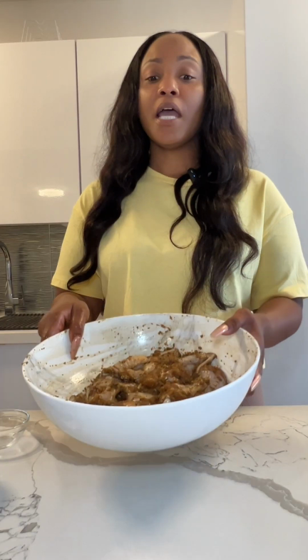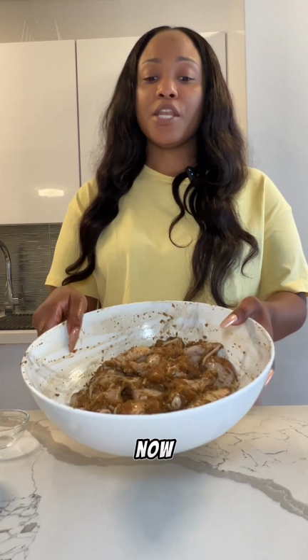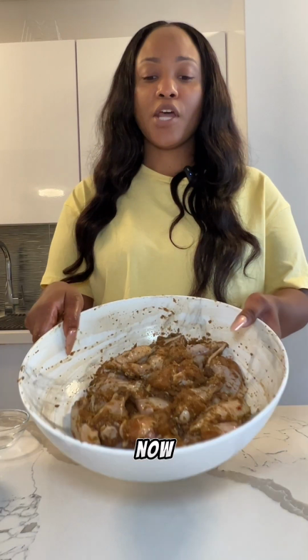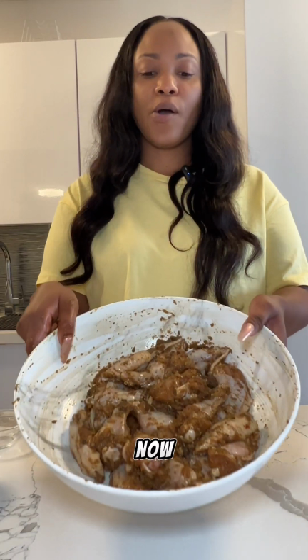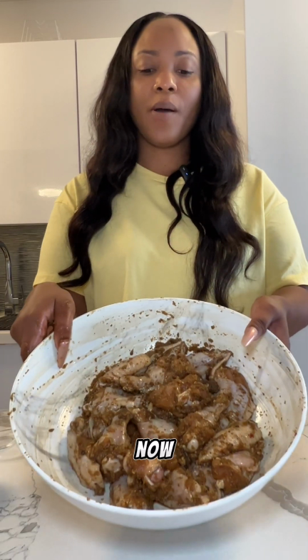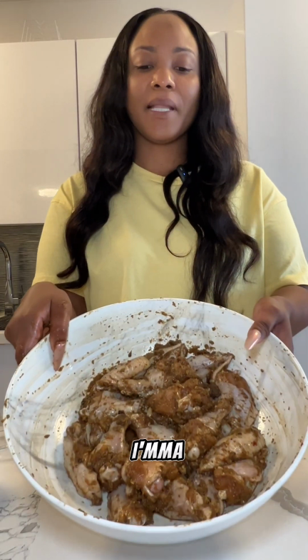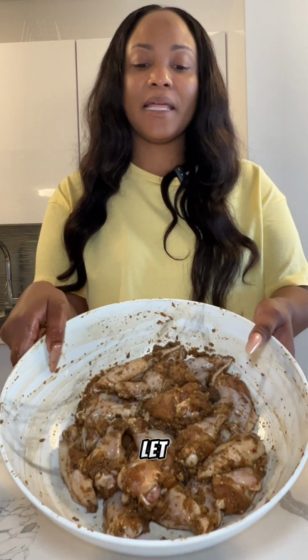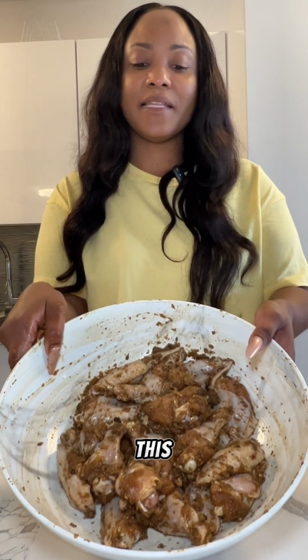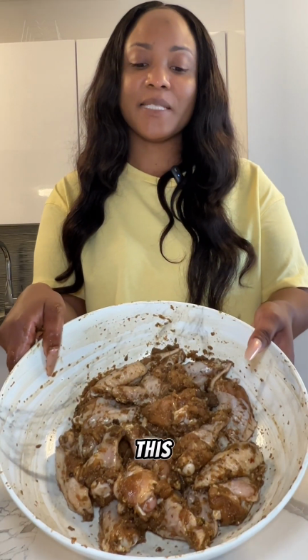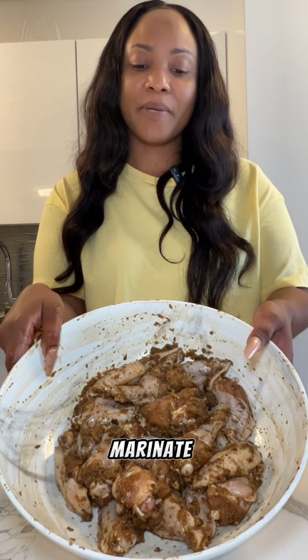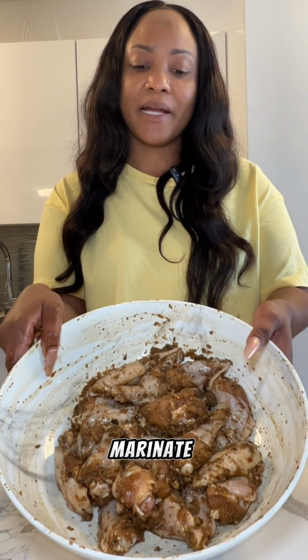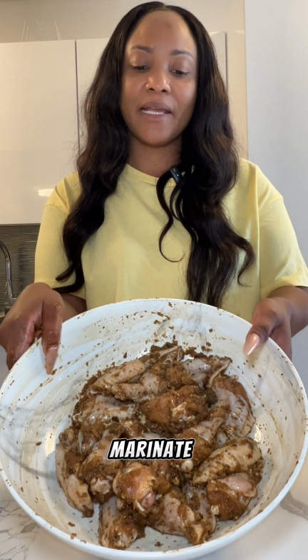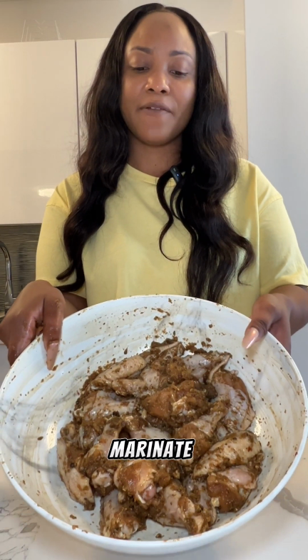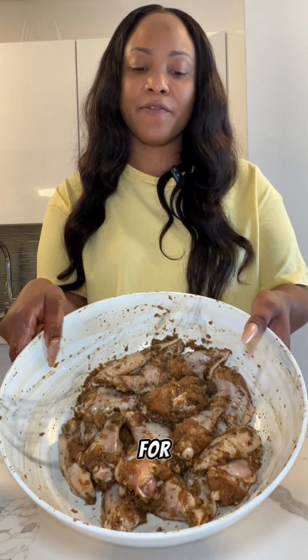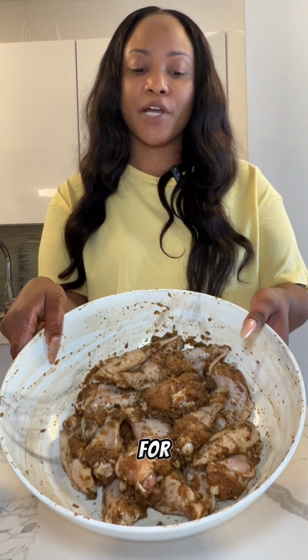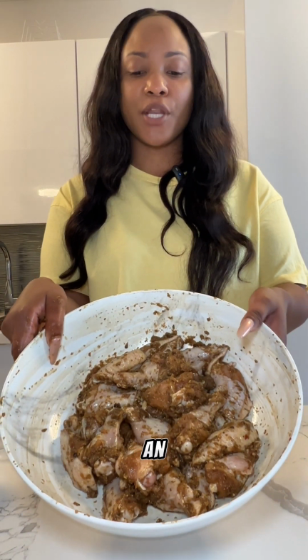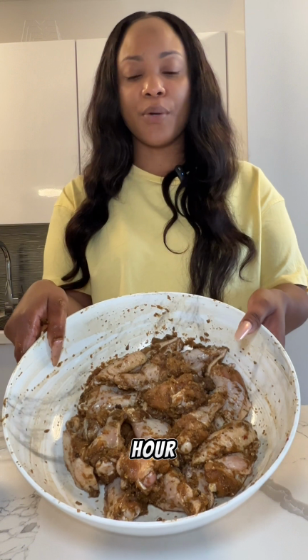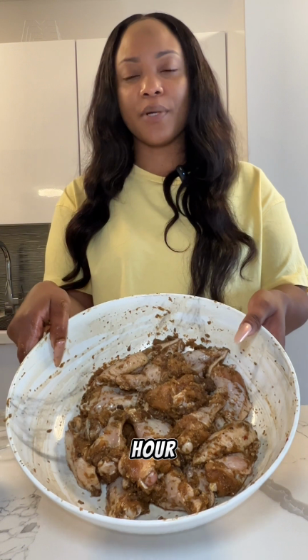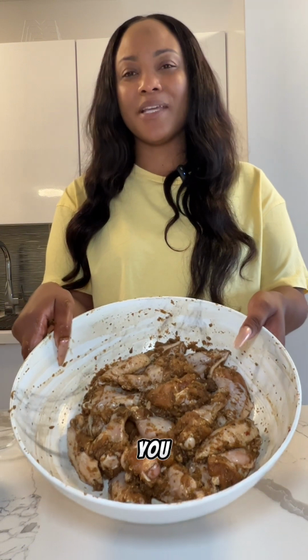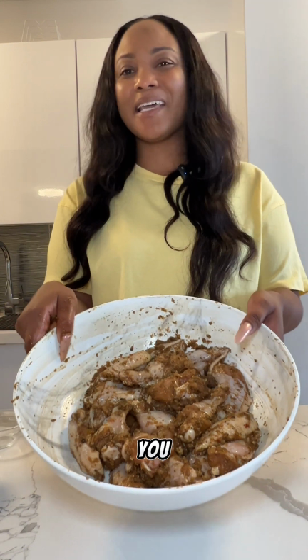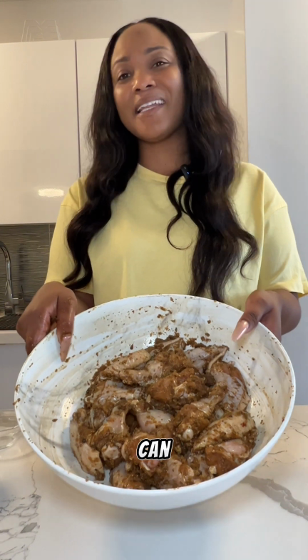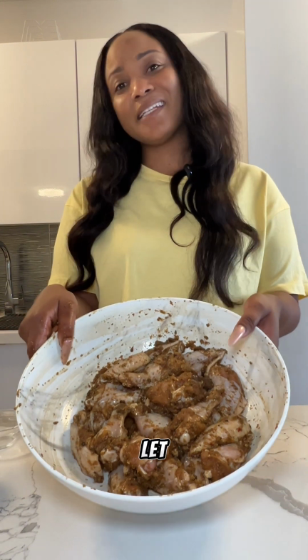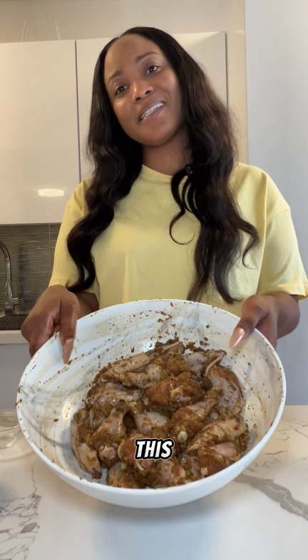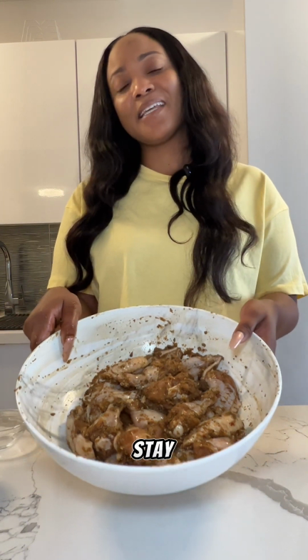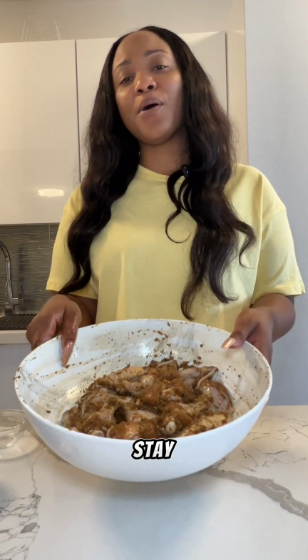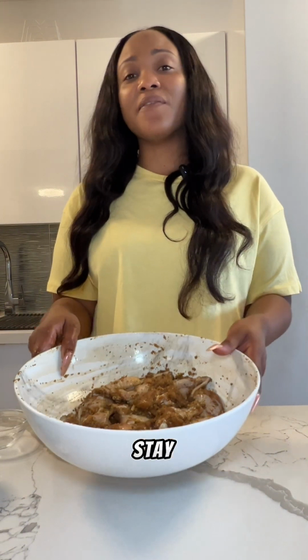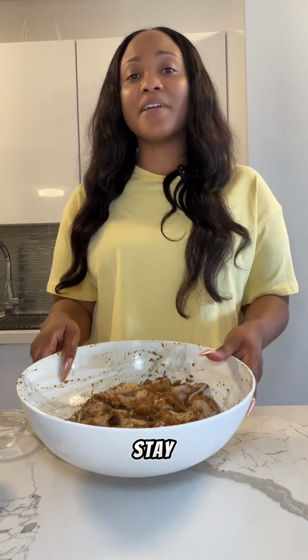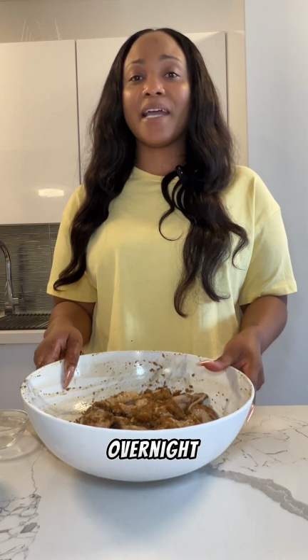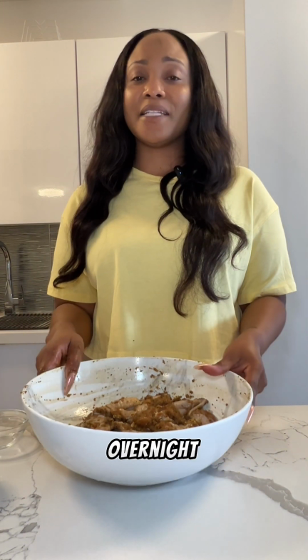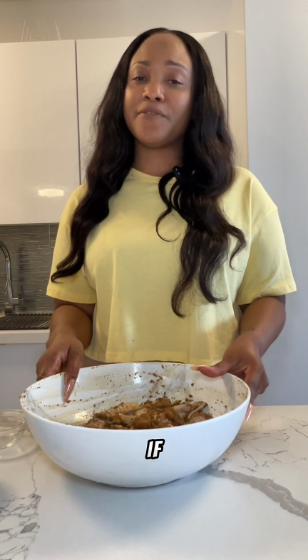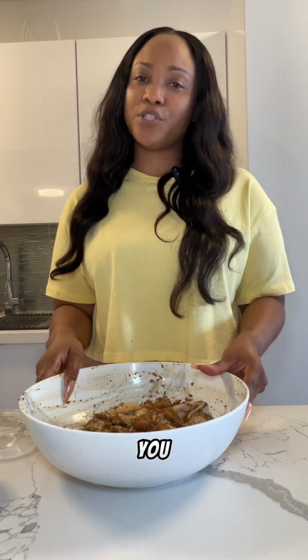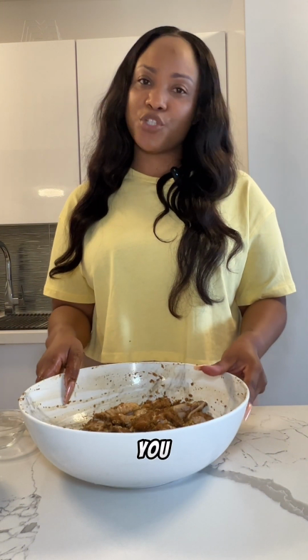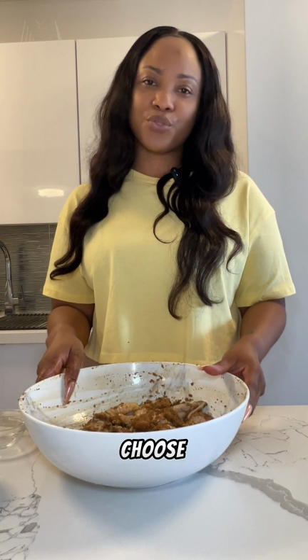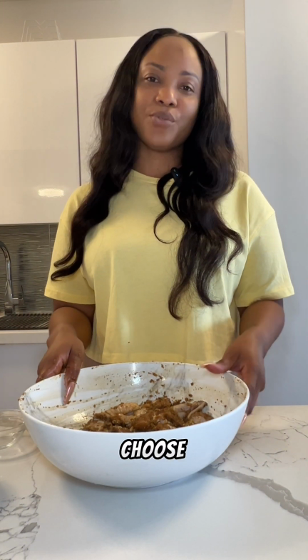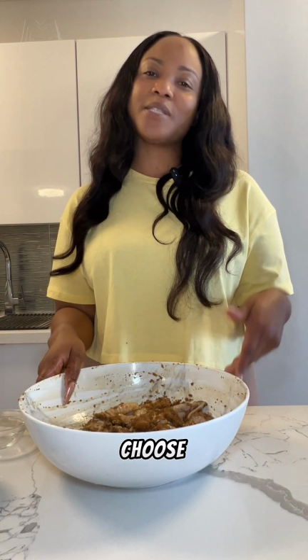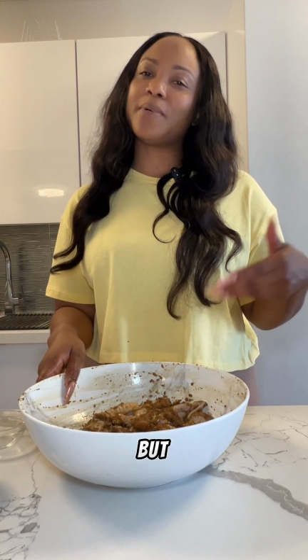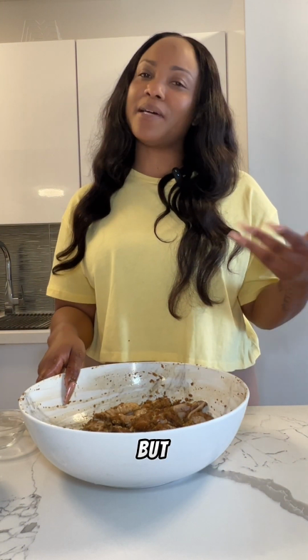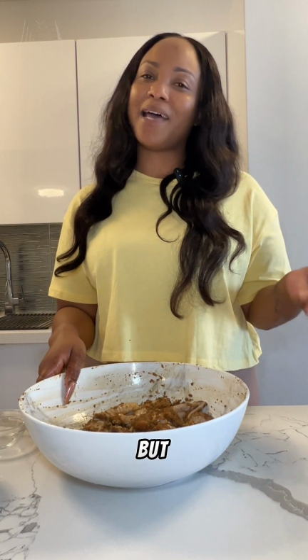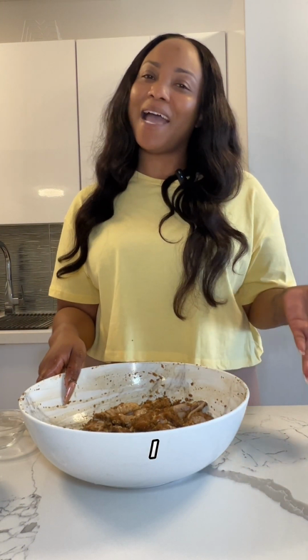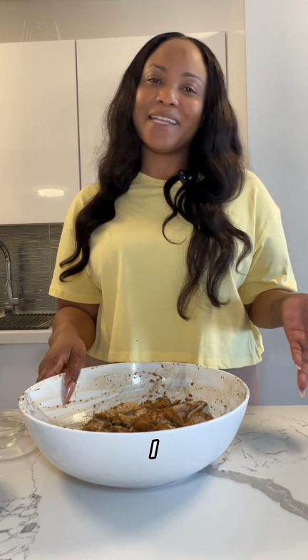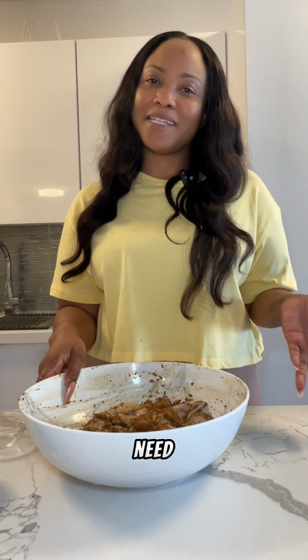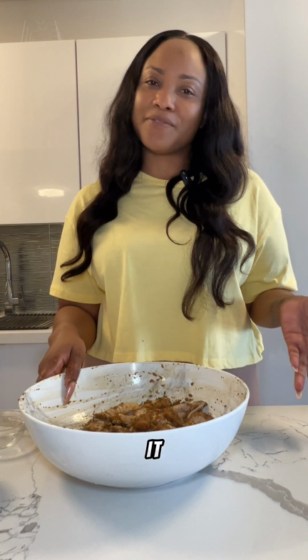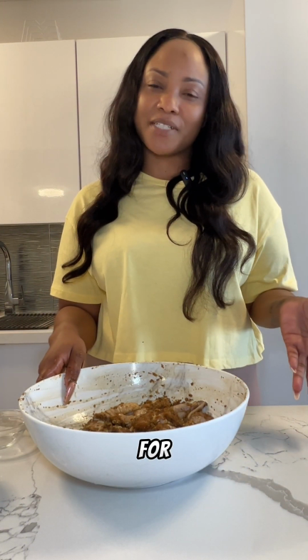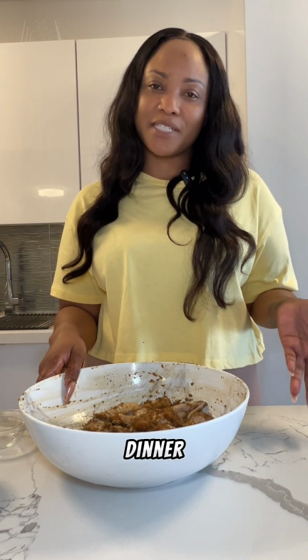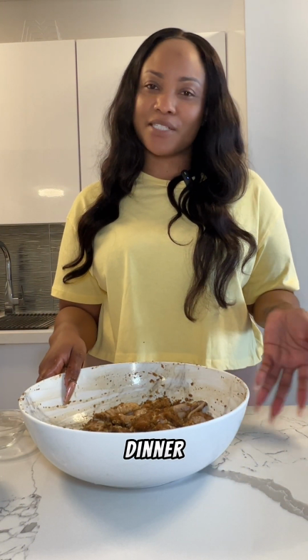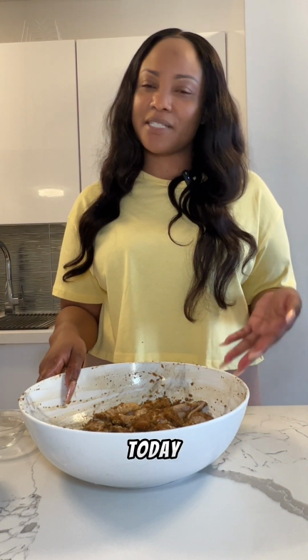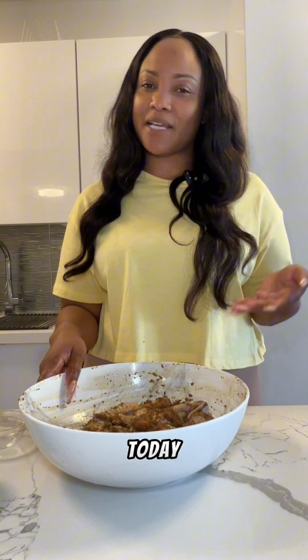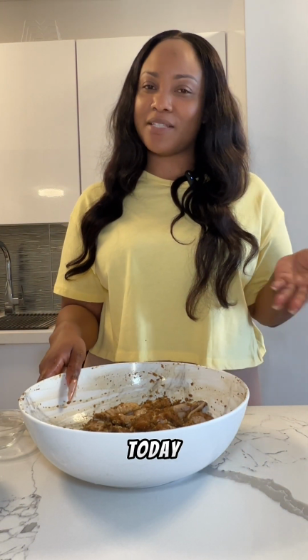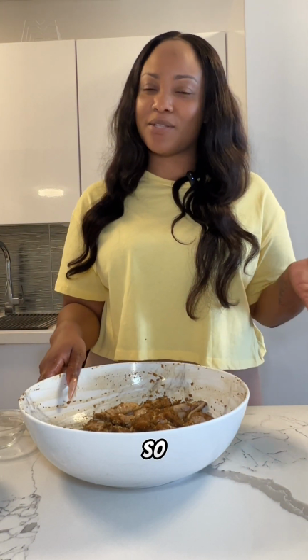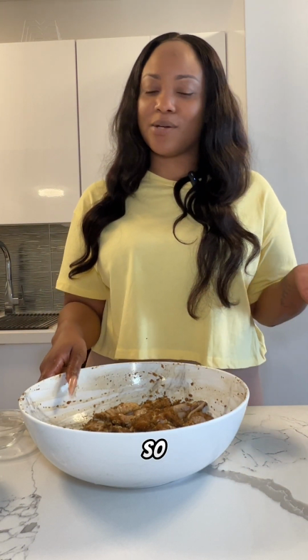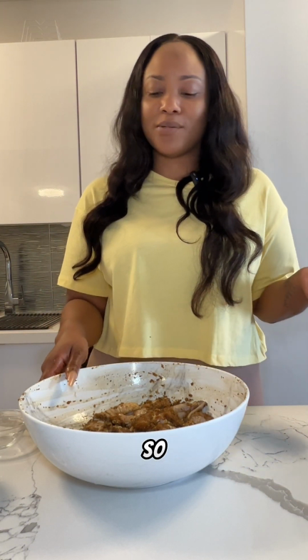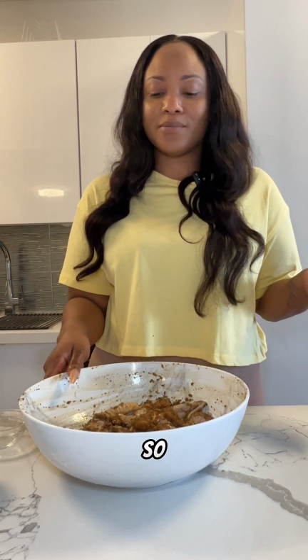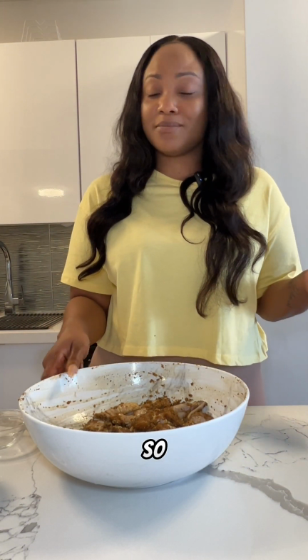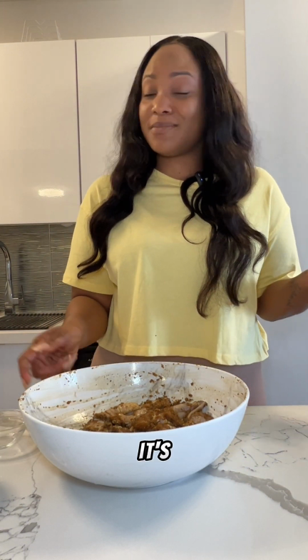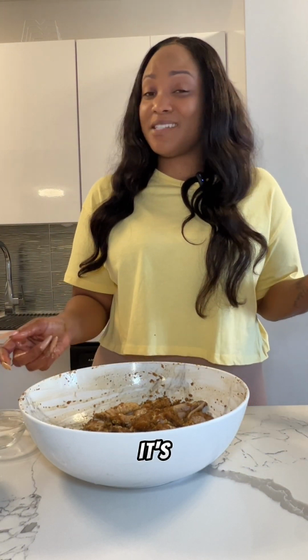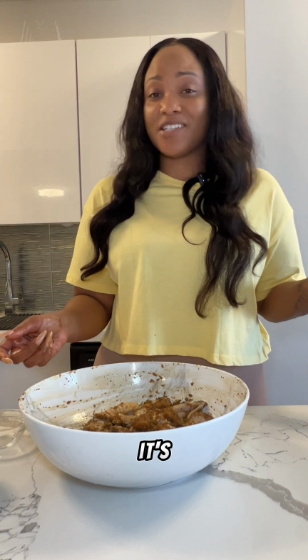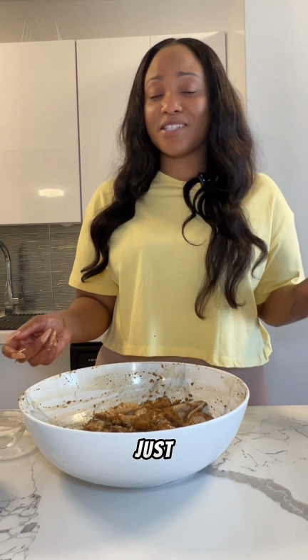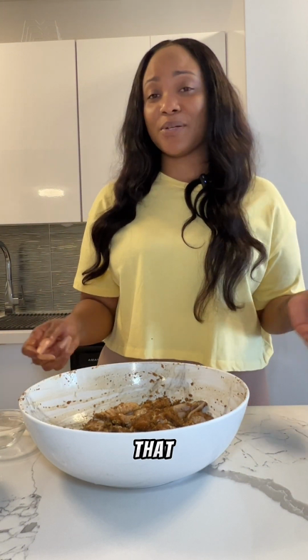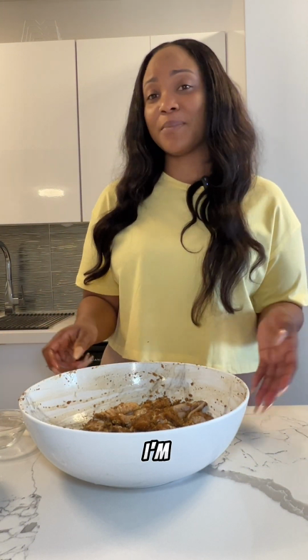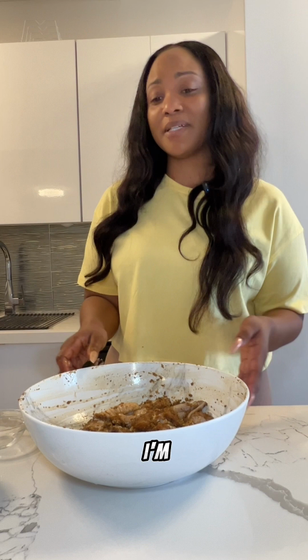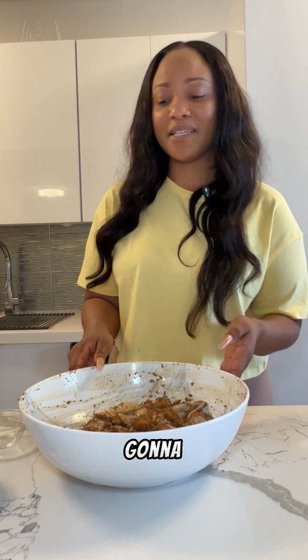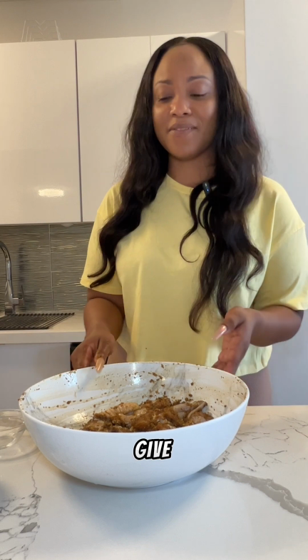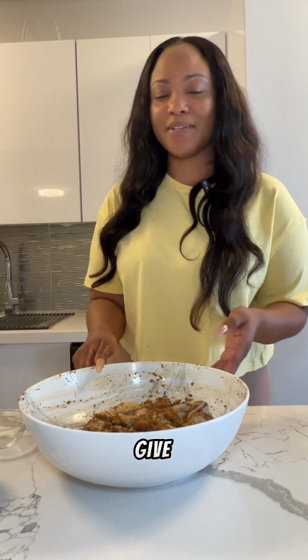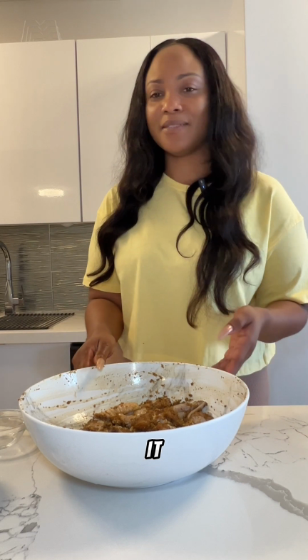Now I'm going to let this marinate for an hour. You can let it stay overnight if you choose, but I need it for dinner today, so I'll give it just an hour.